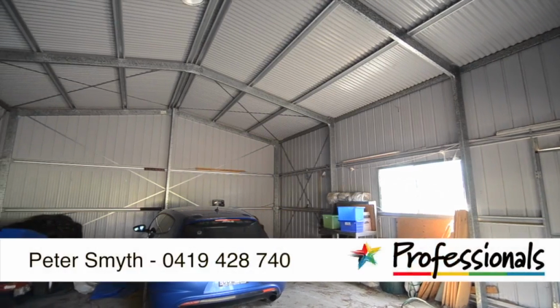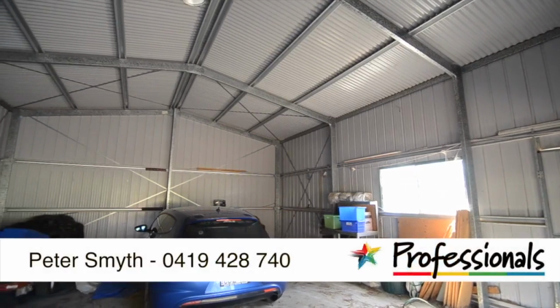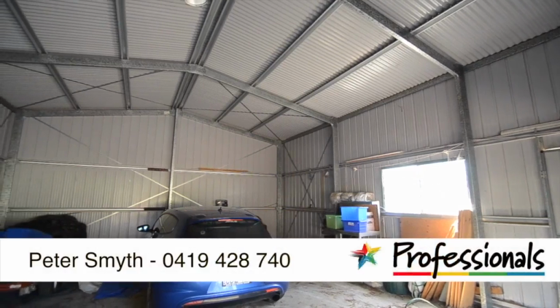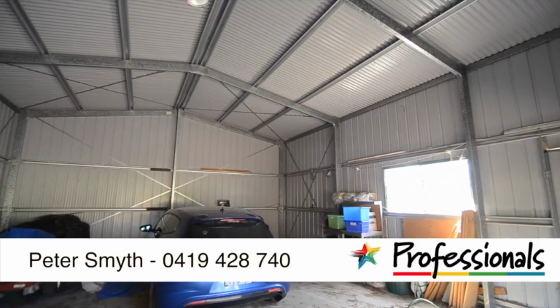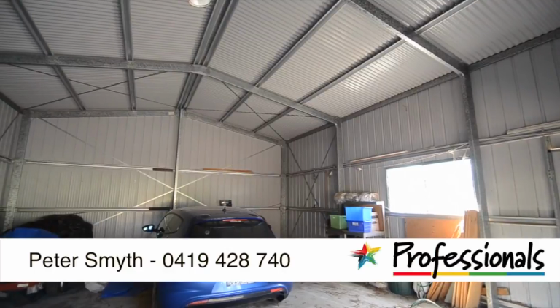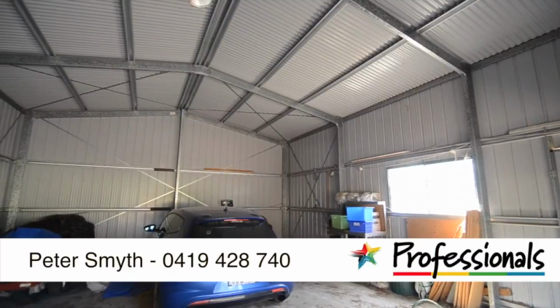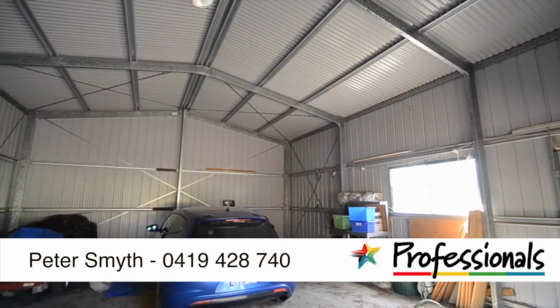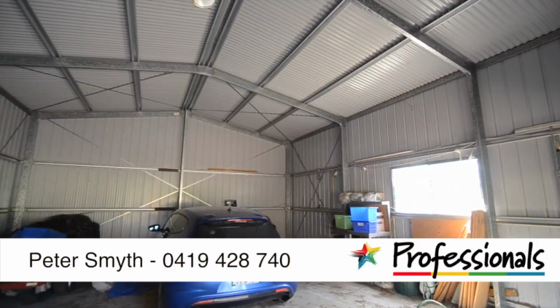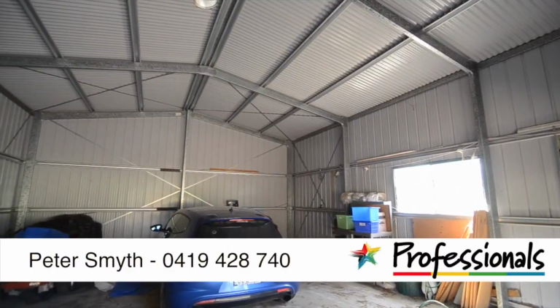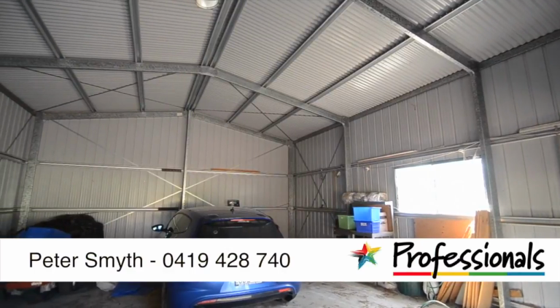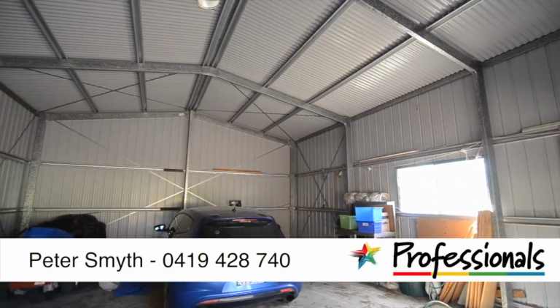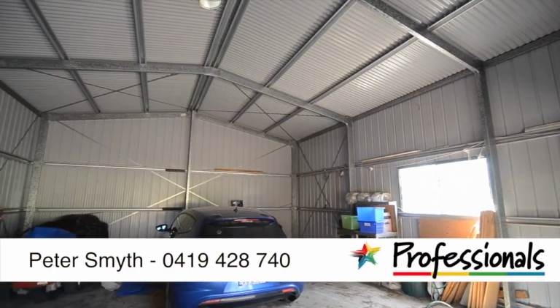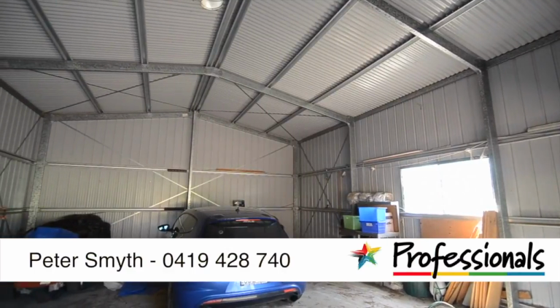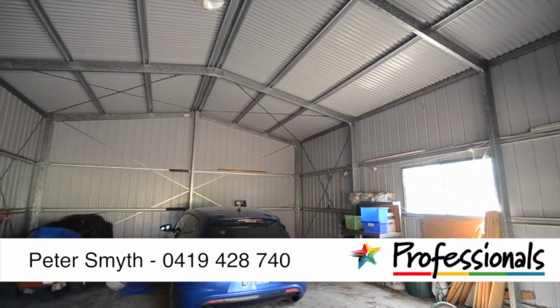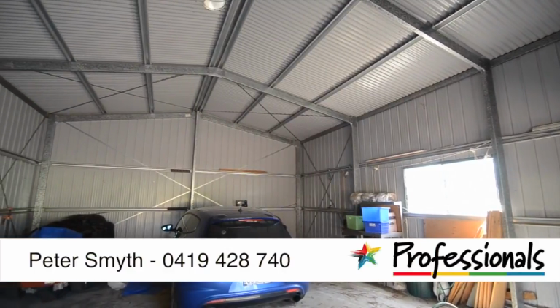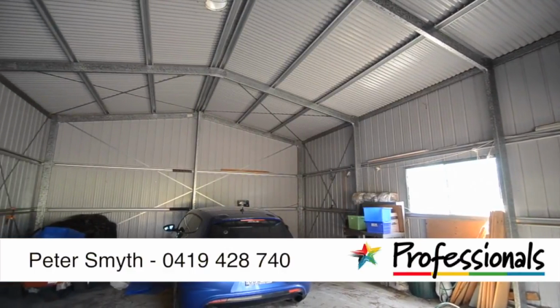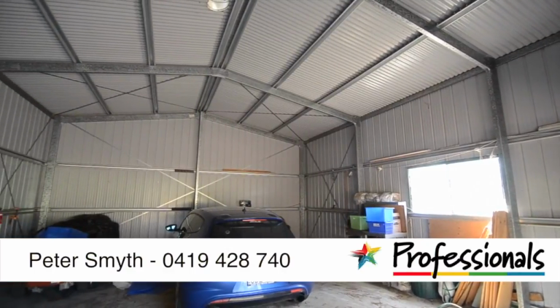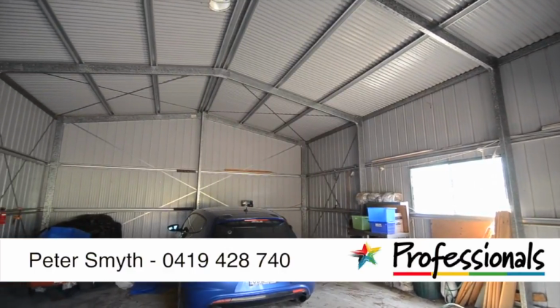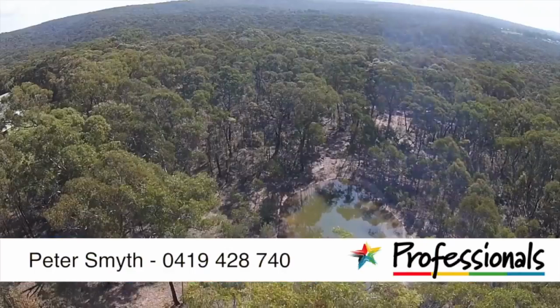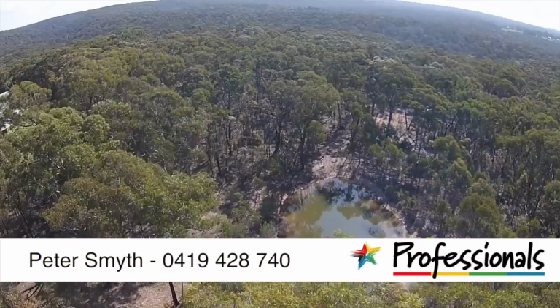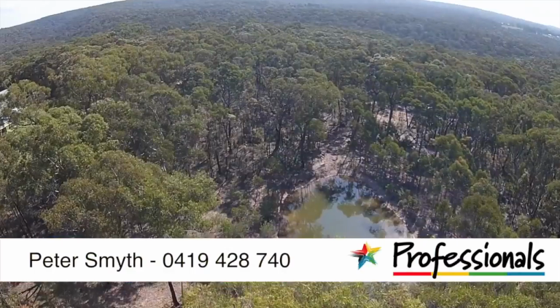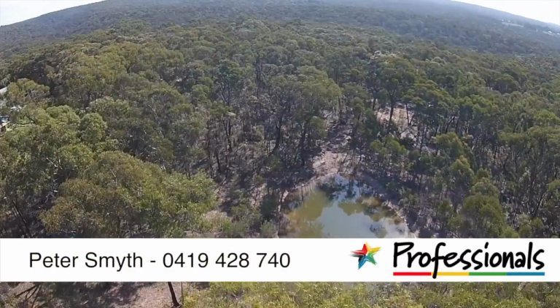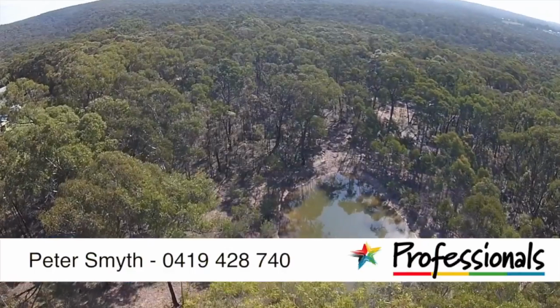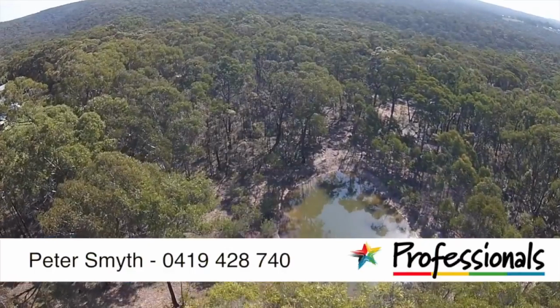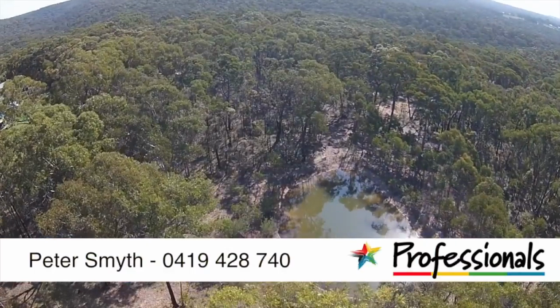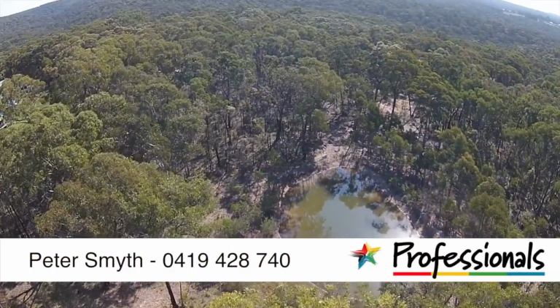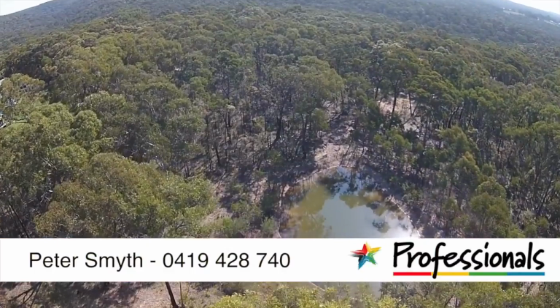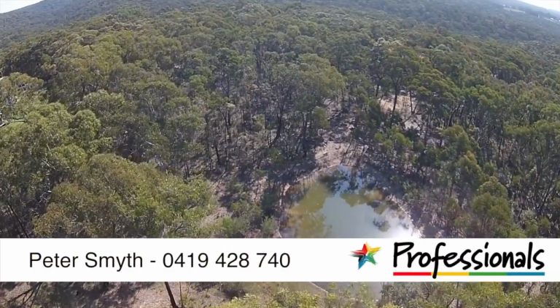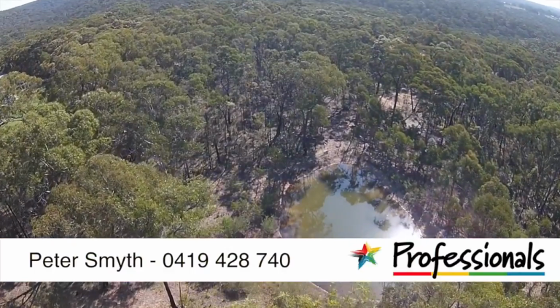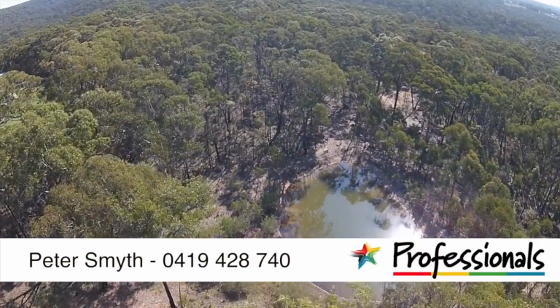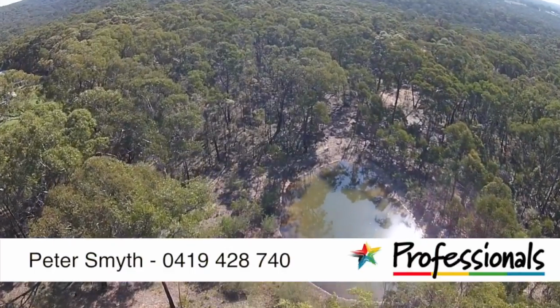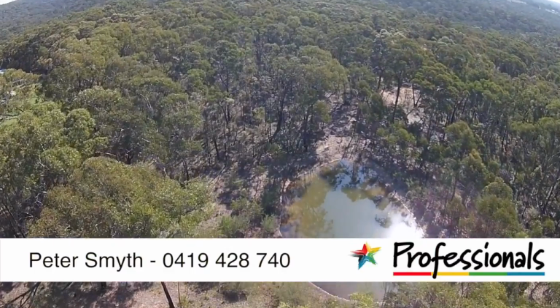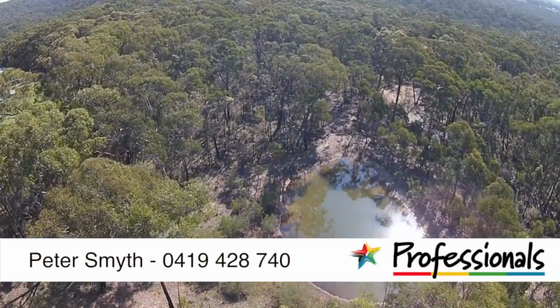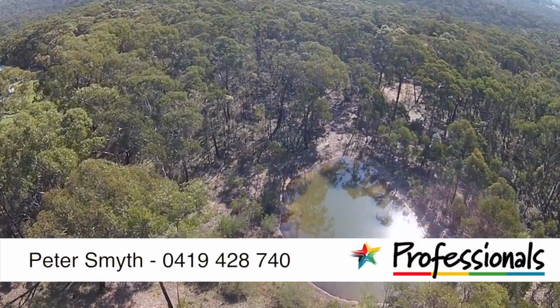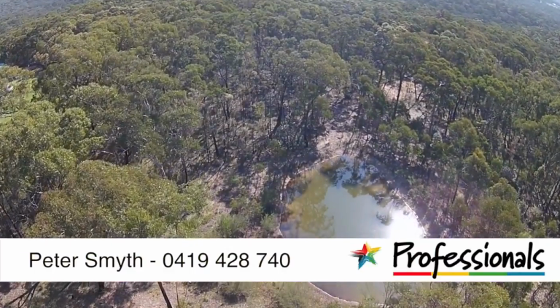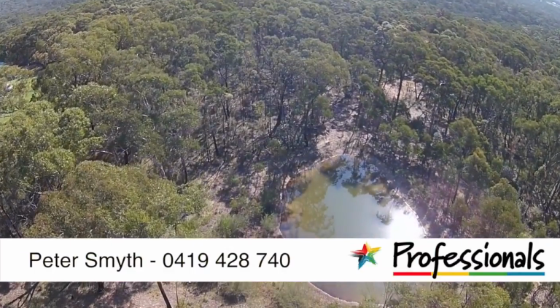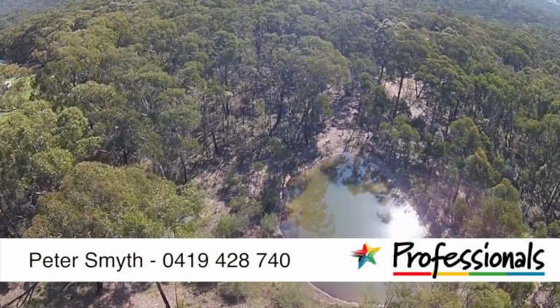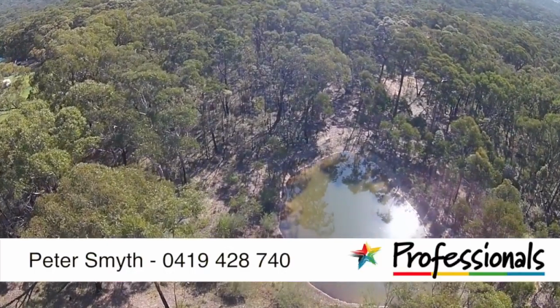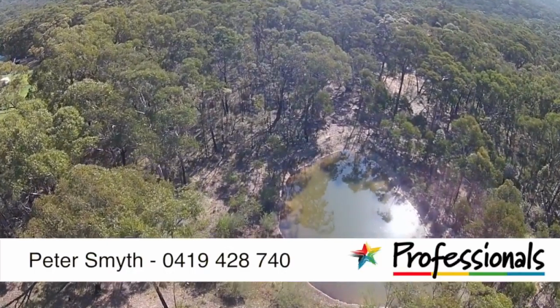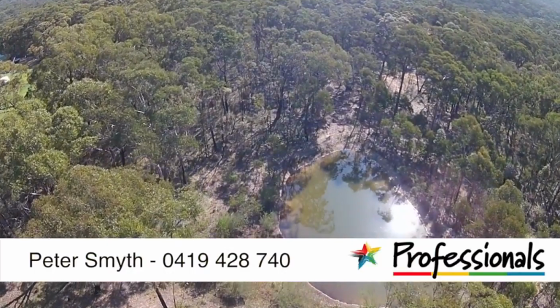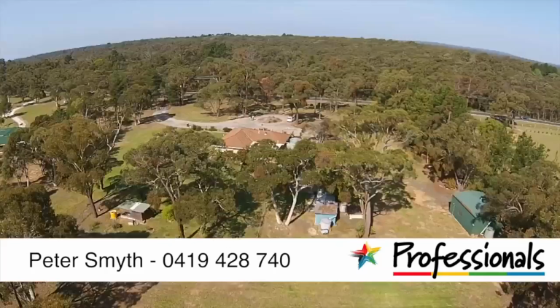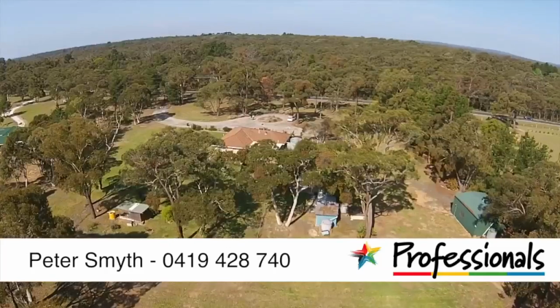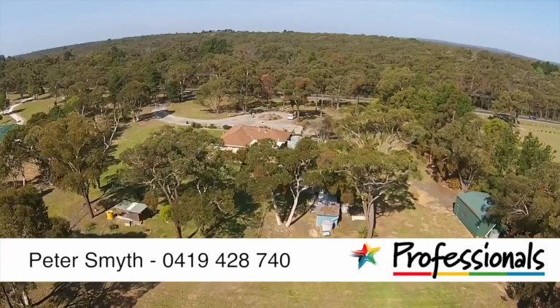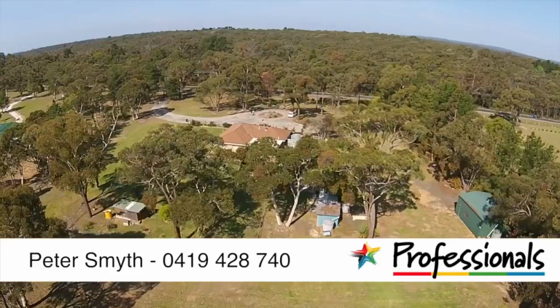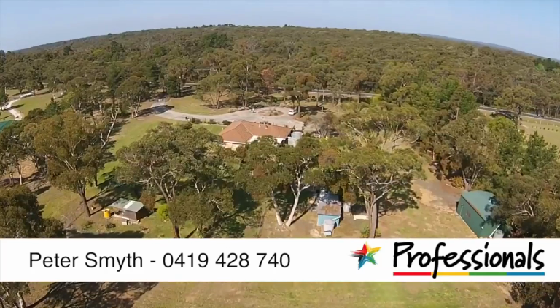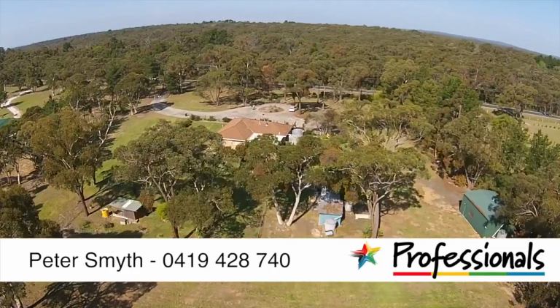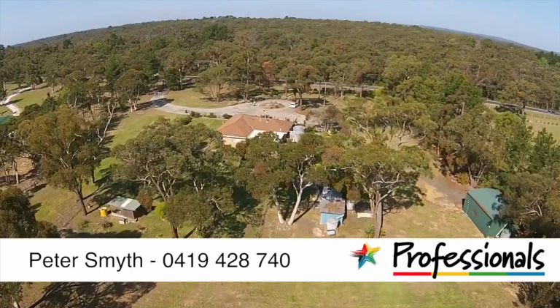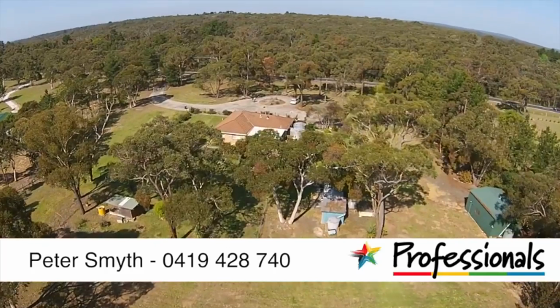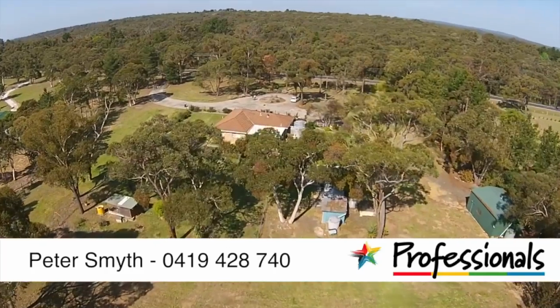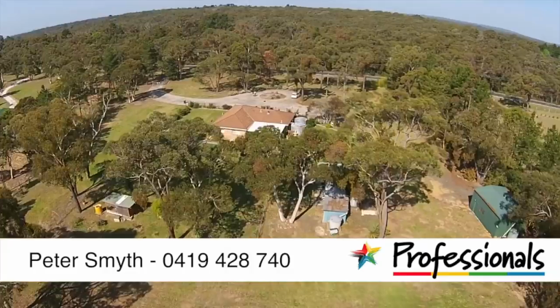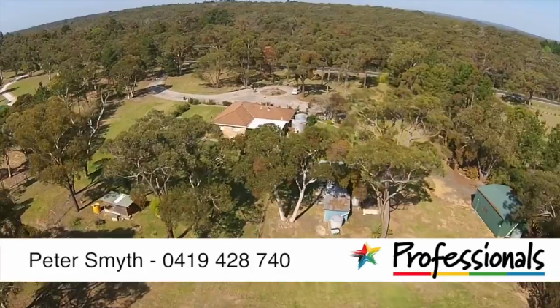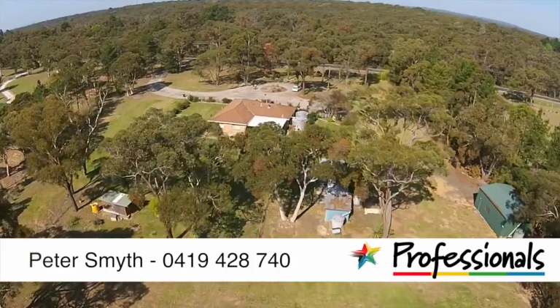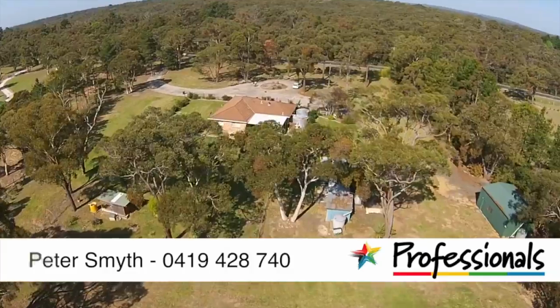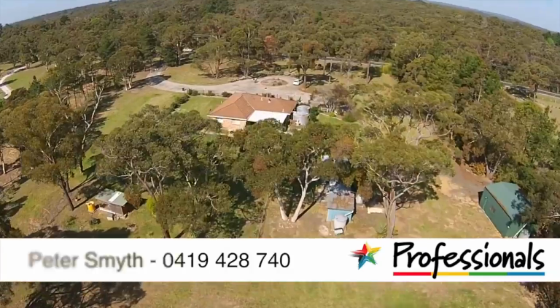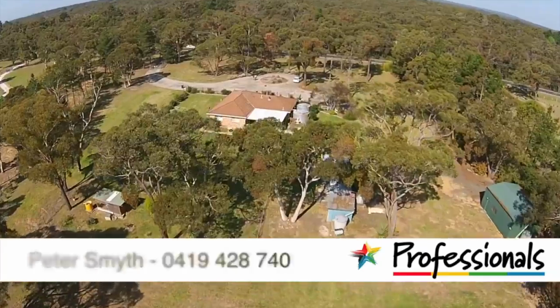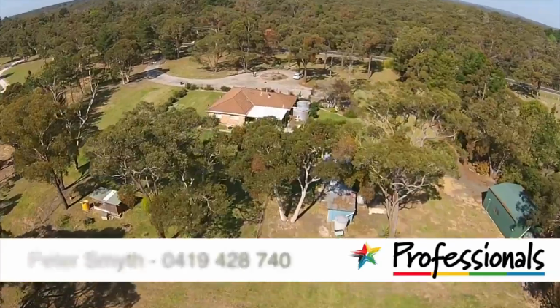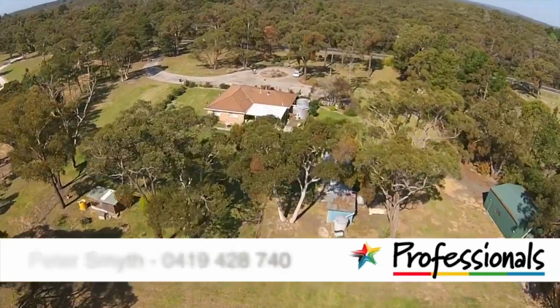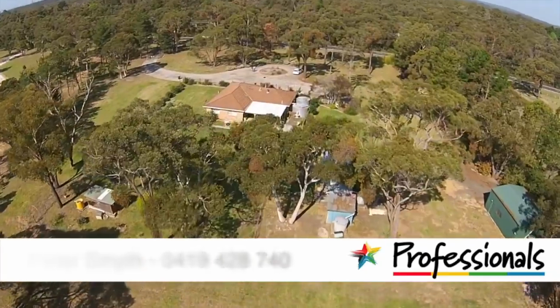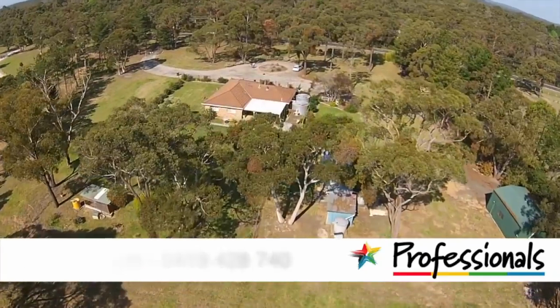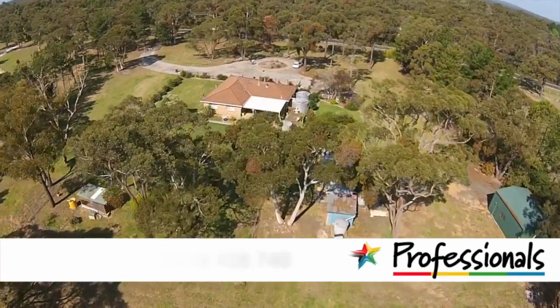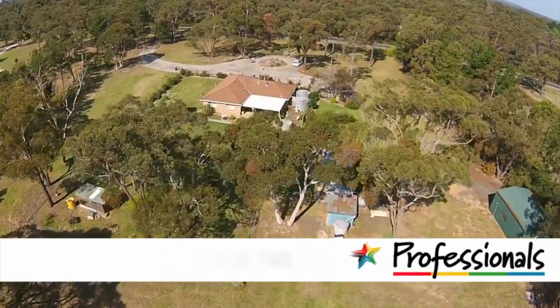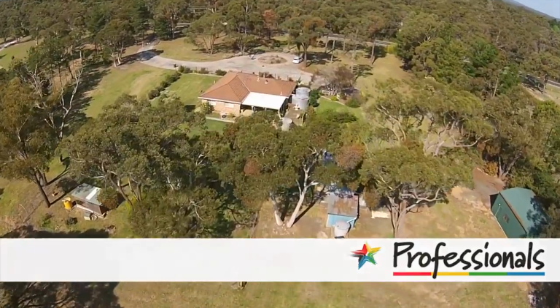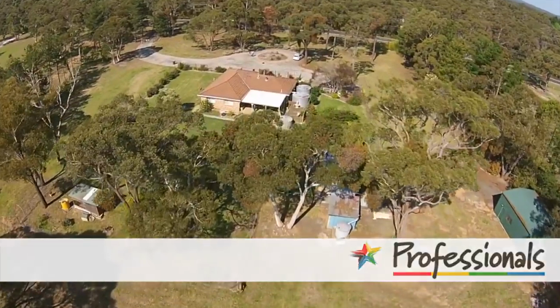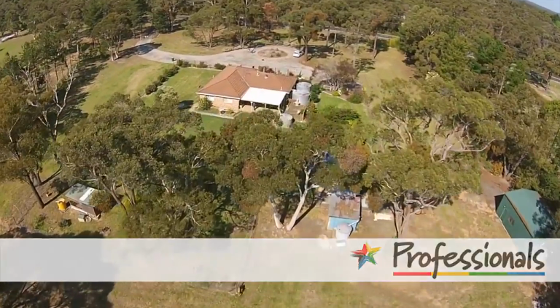For more information contact Peter Smythe on 0419 428 740.